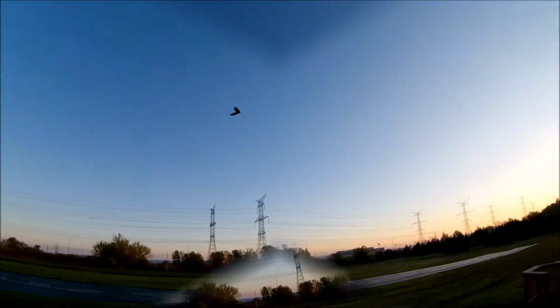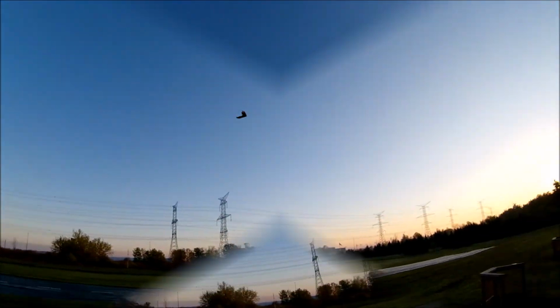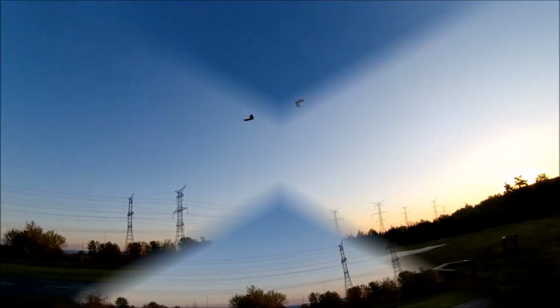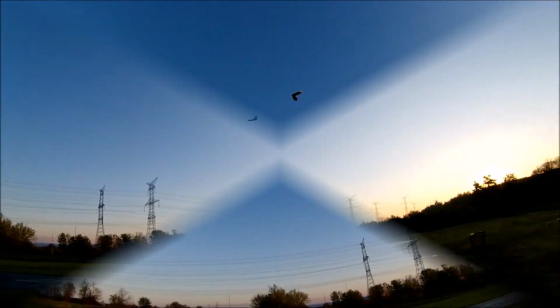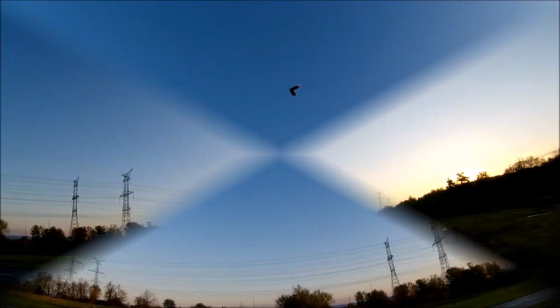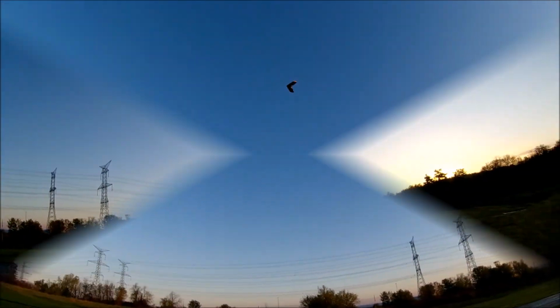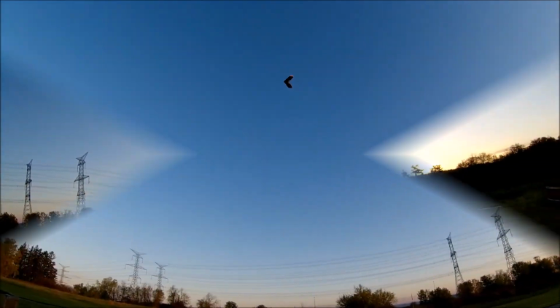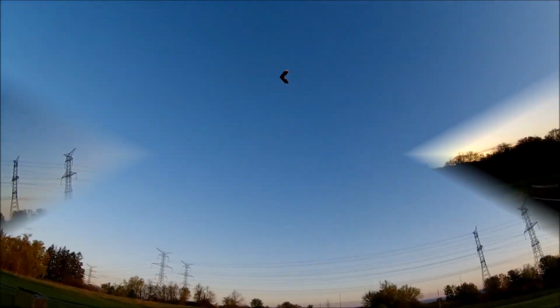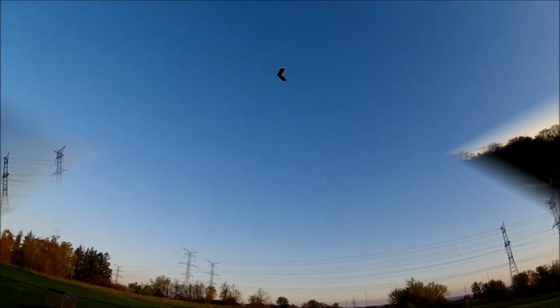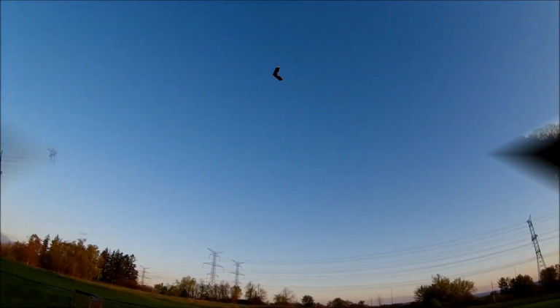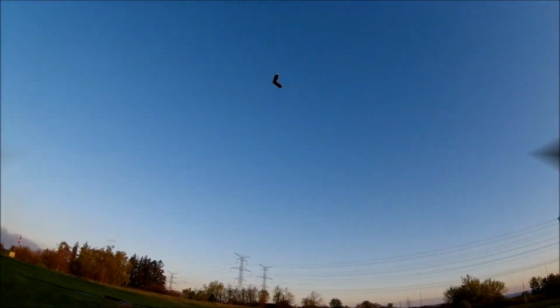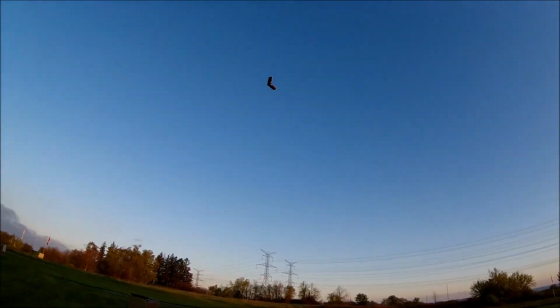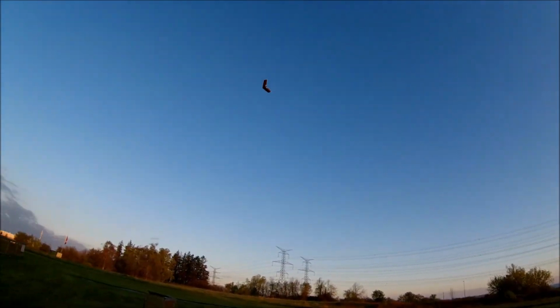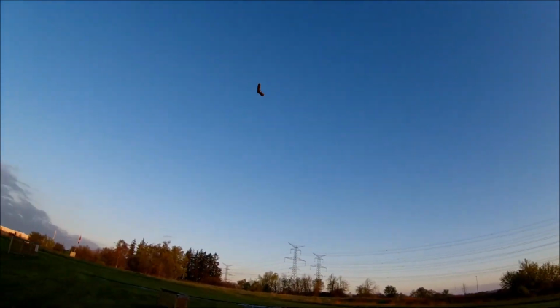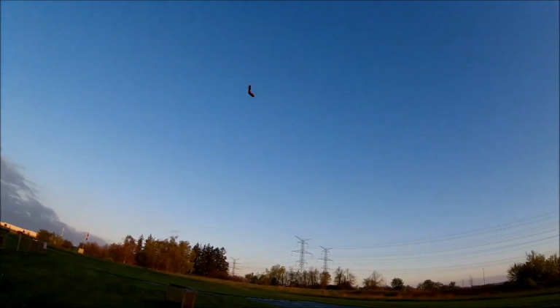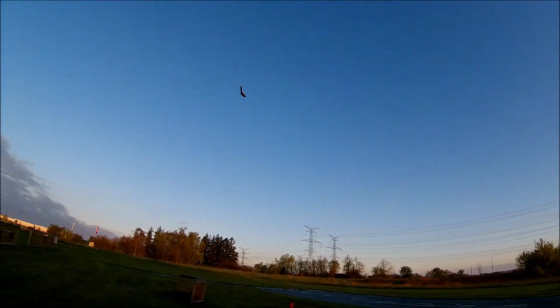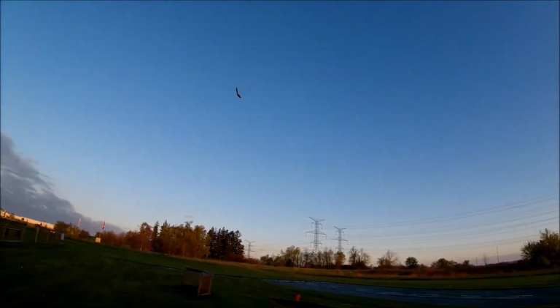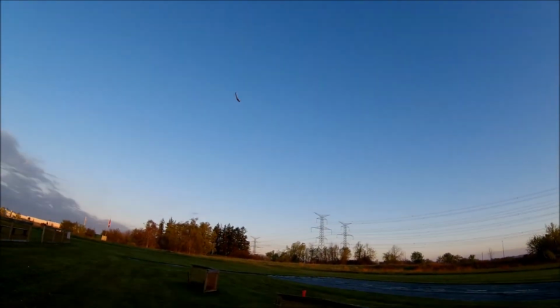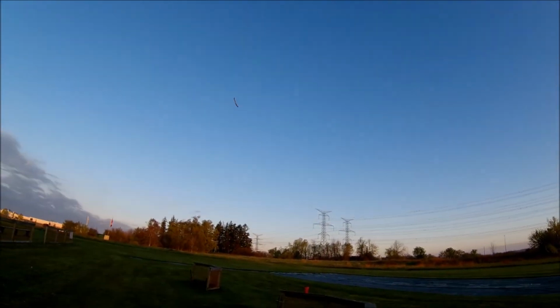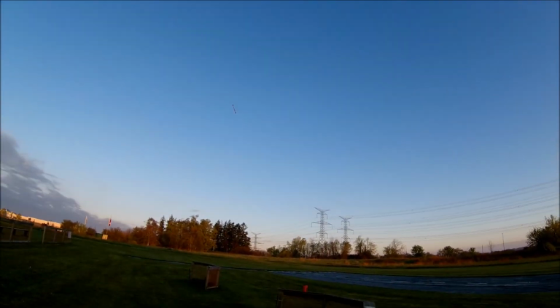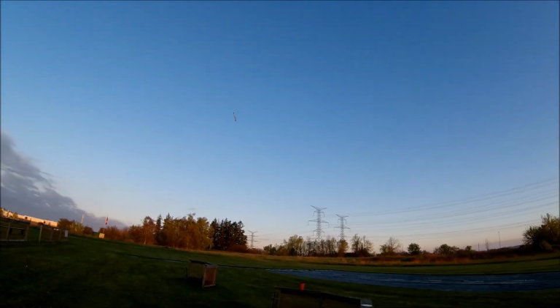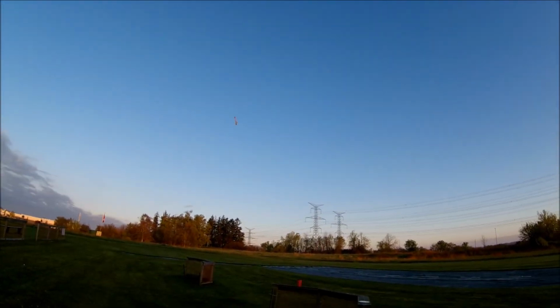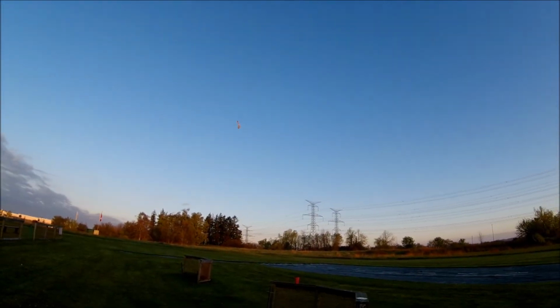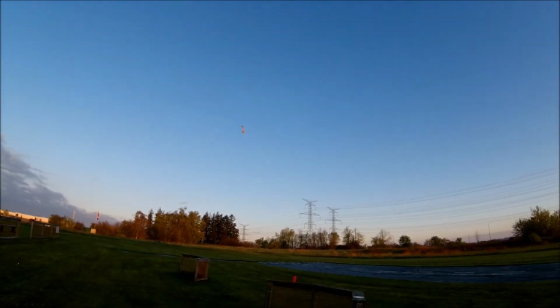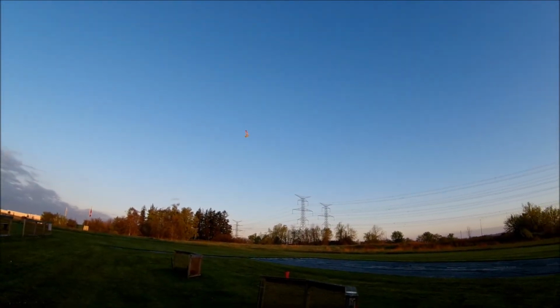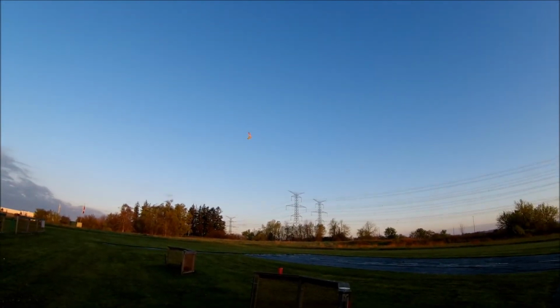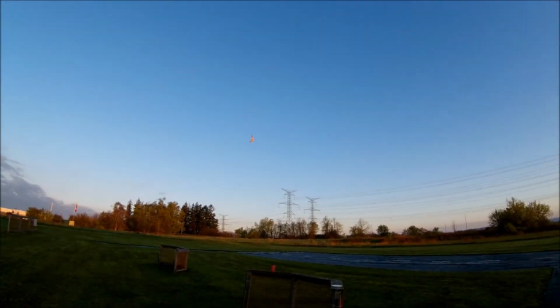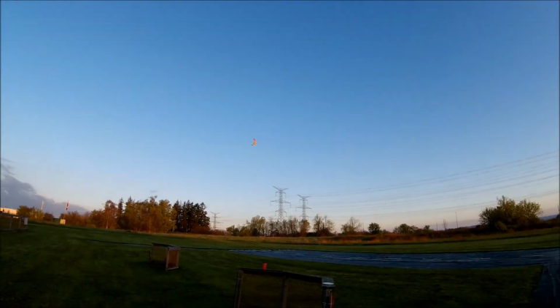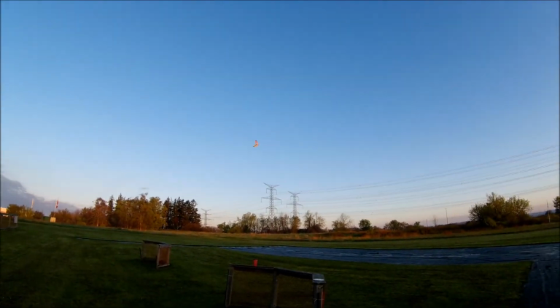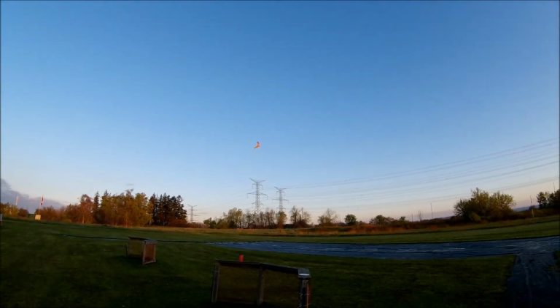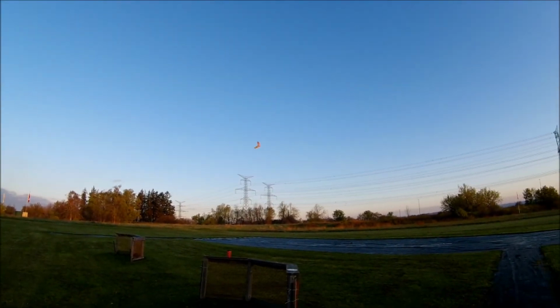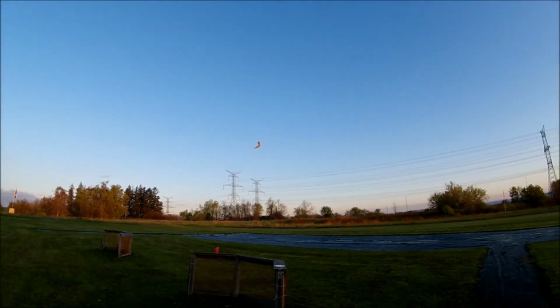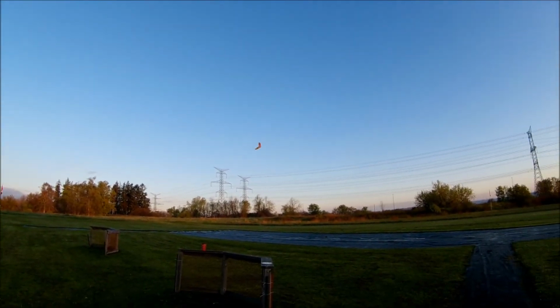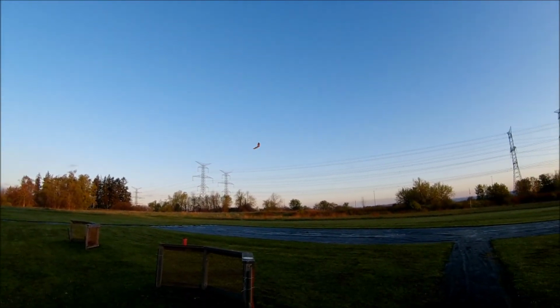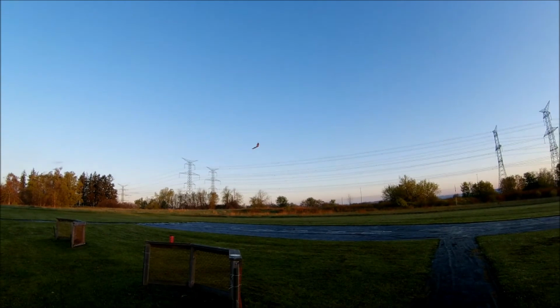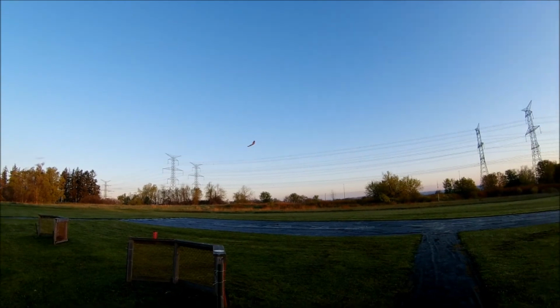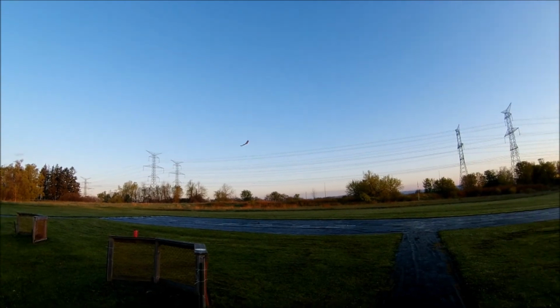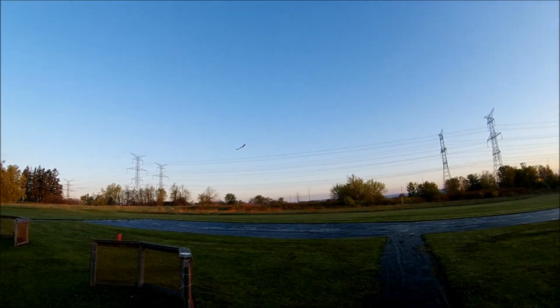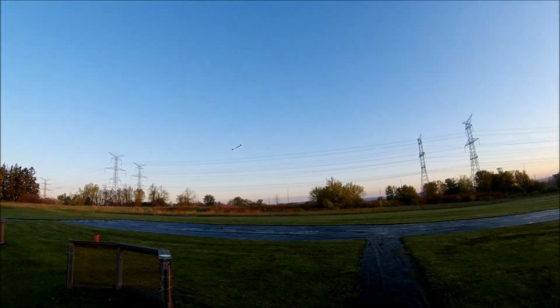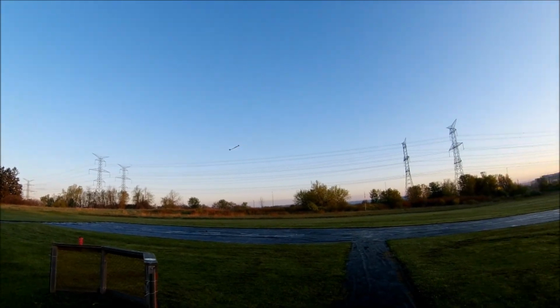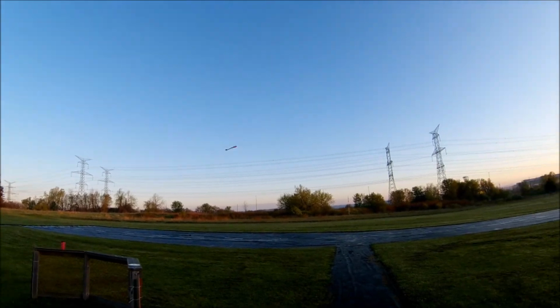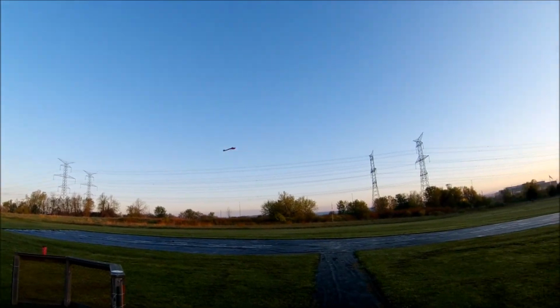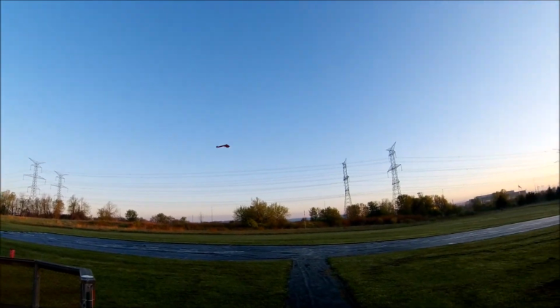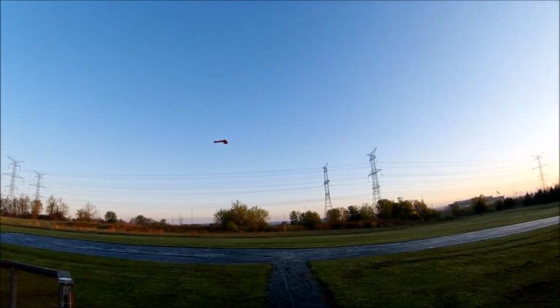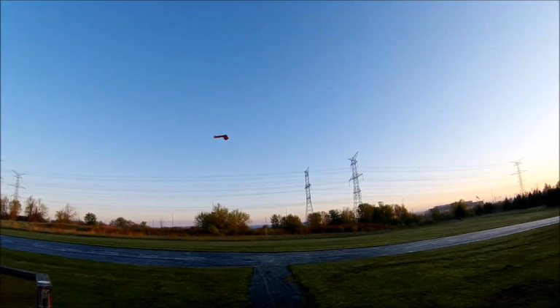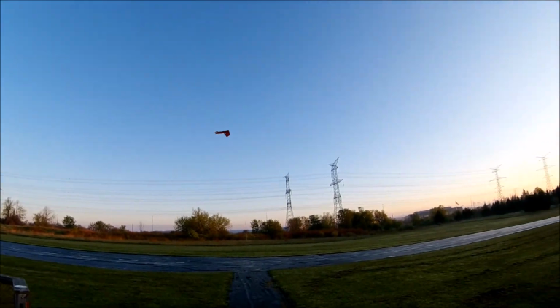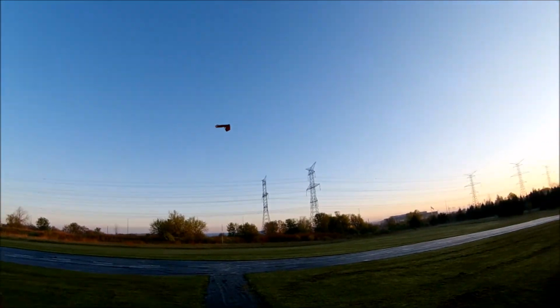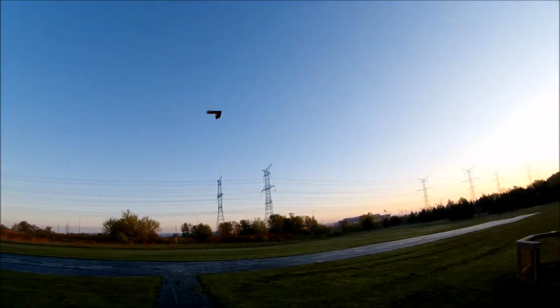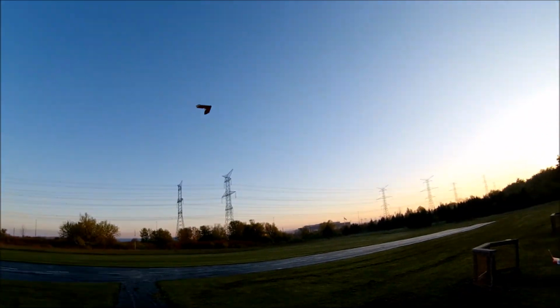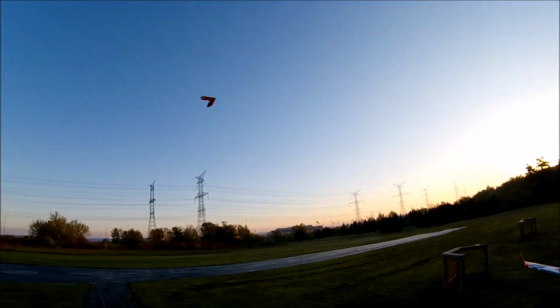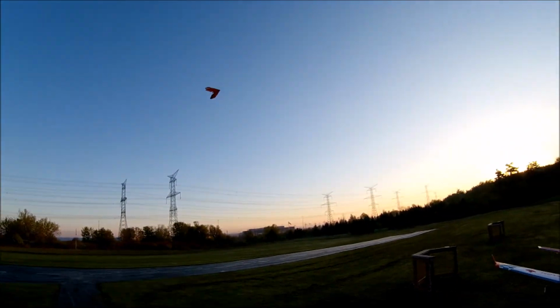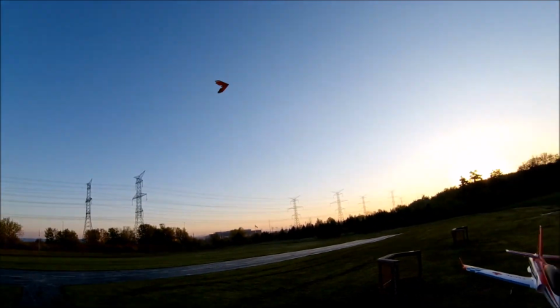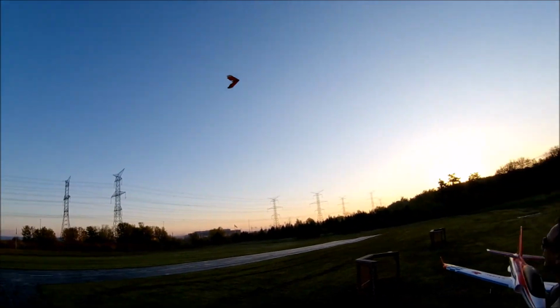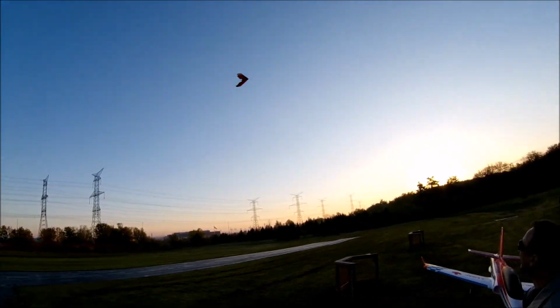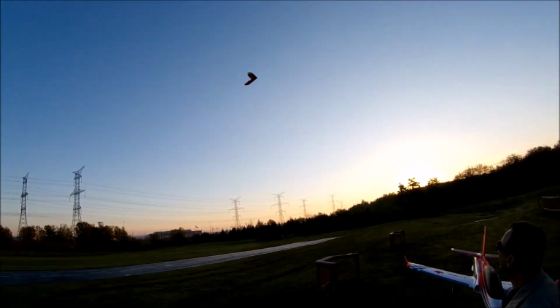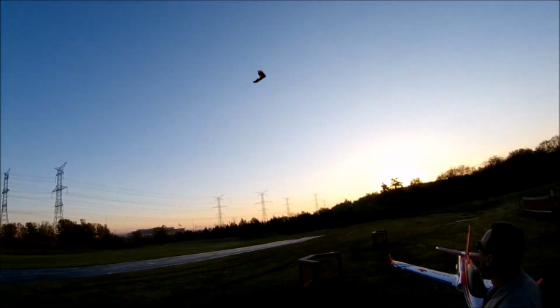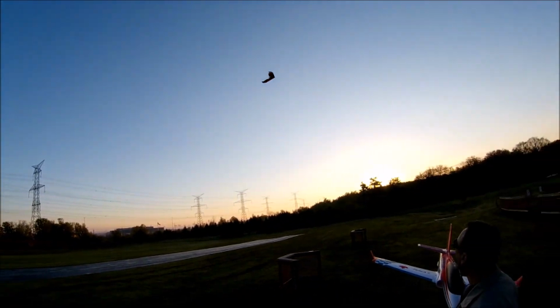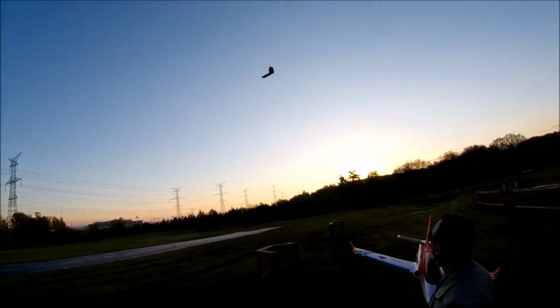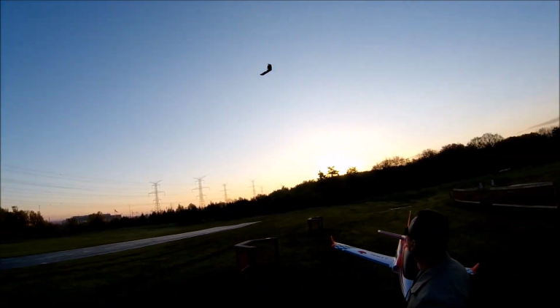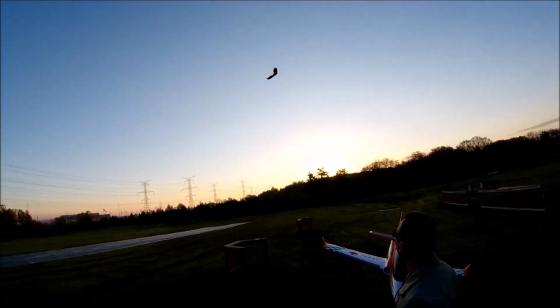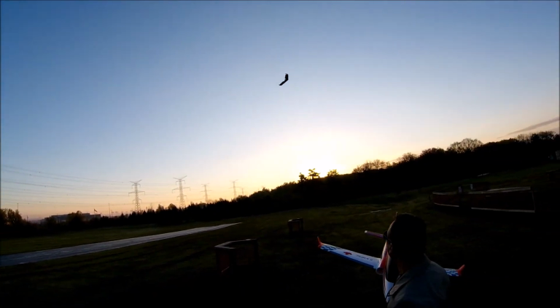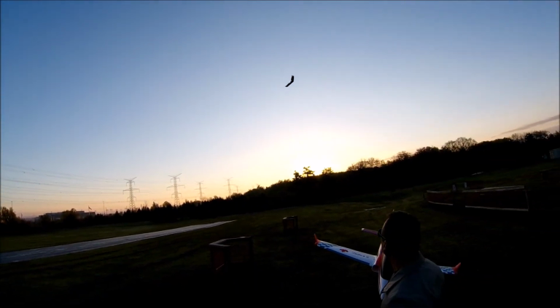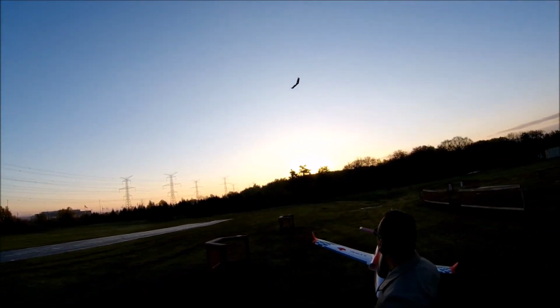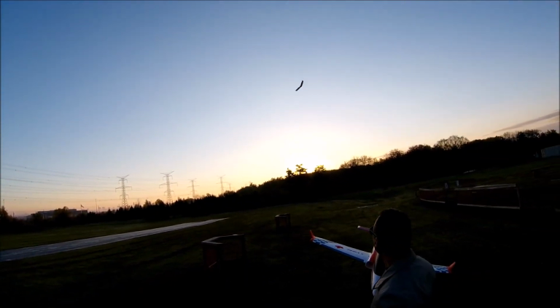The battery just died. Oh my god. It just went from full throttle to nothing by itself.